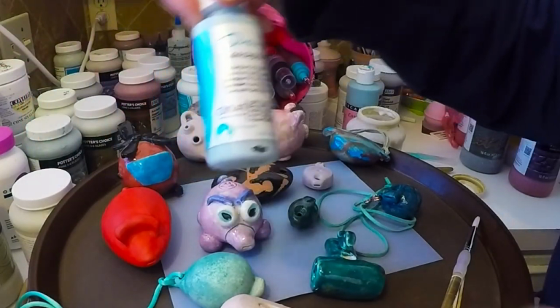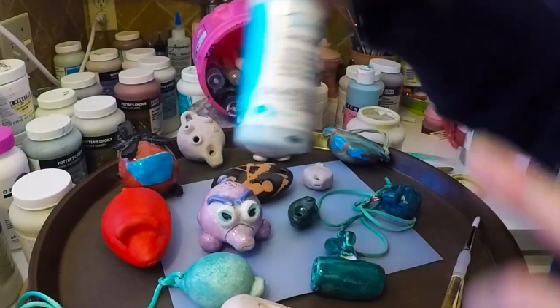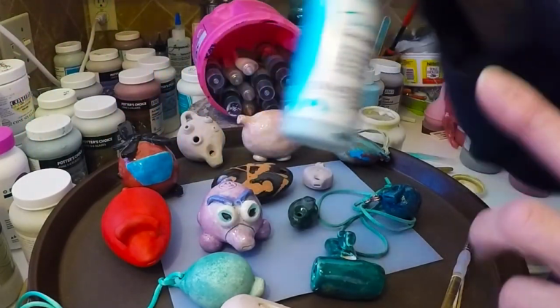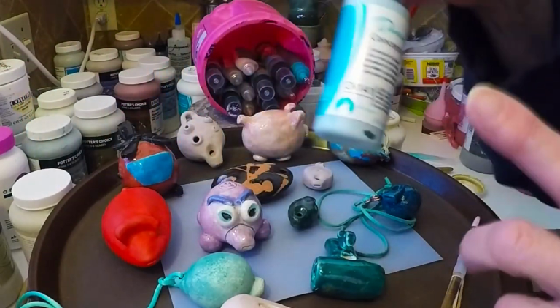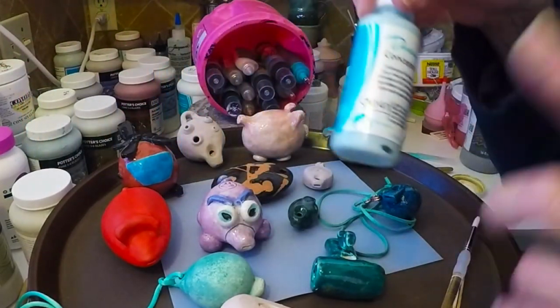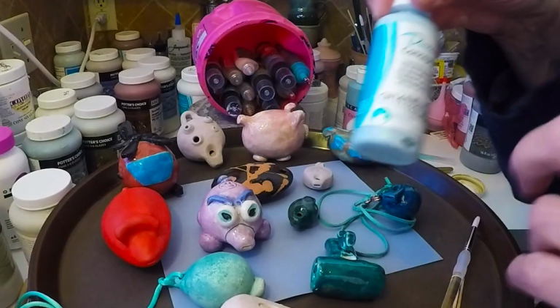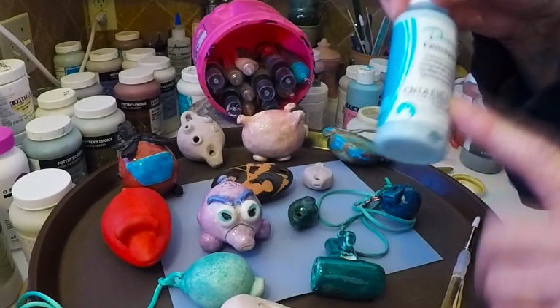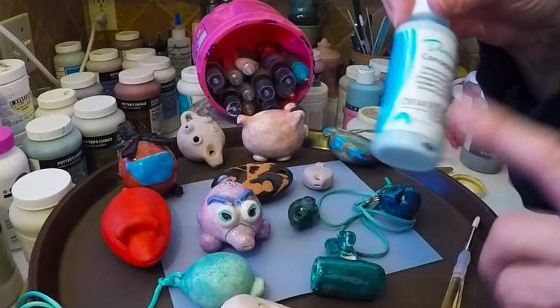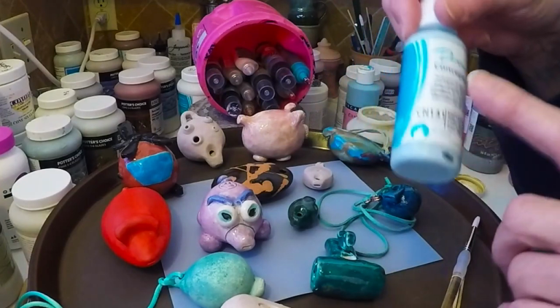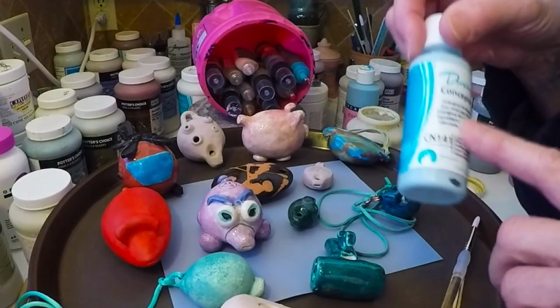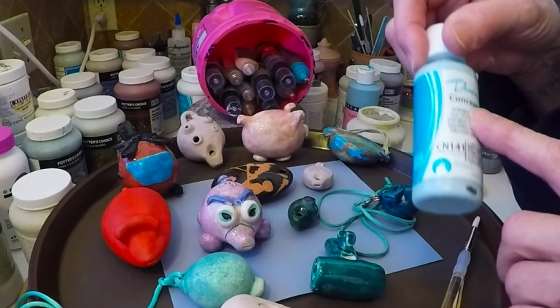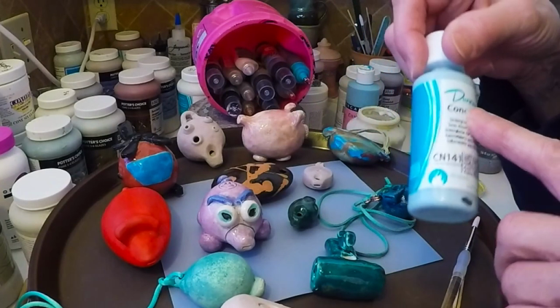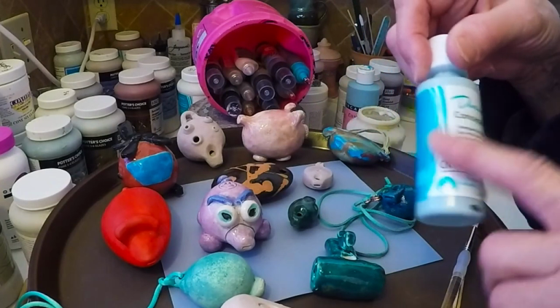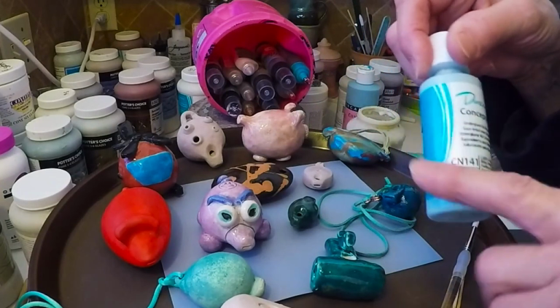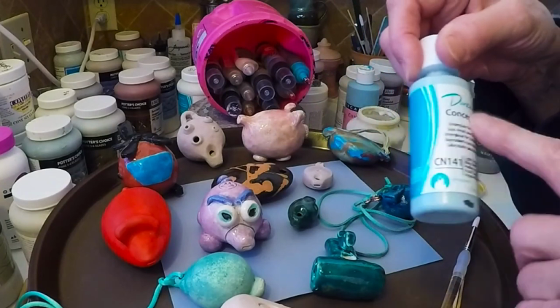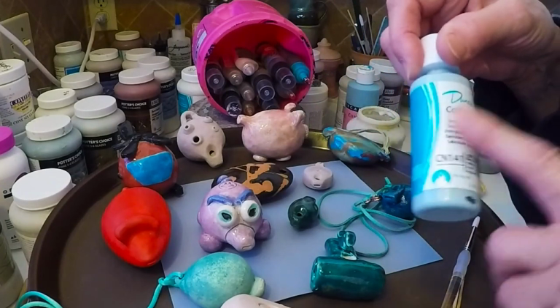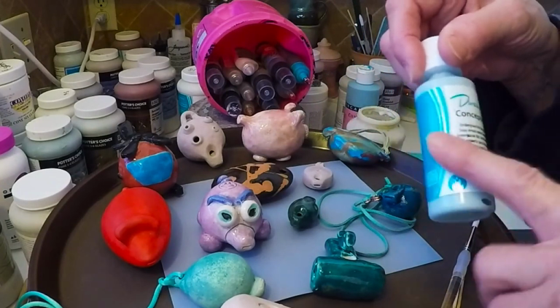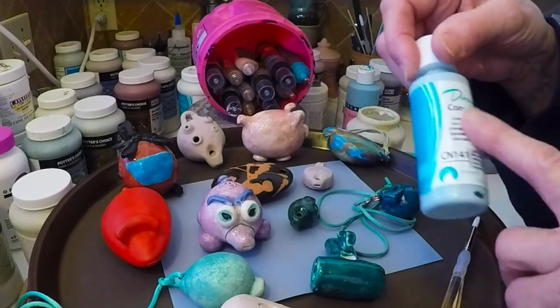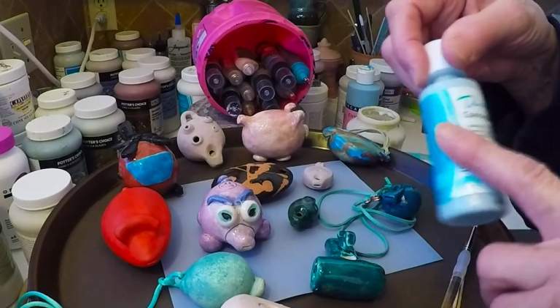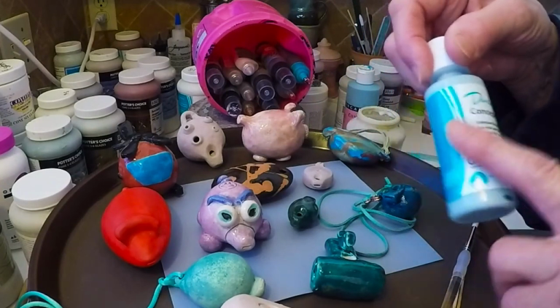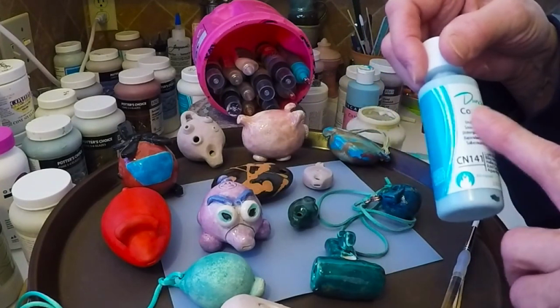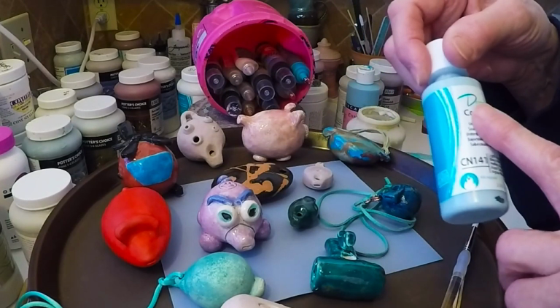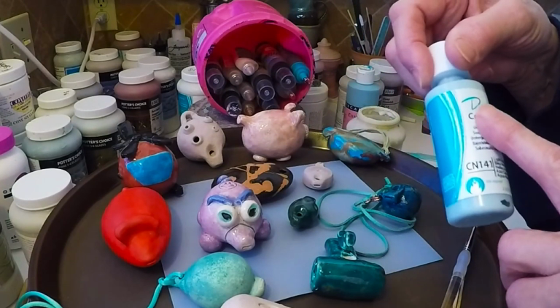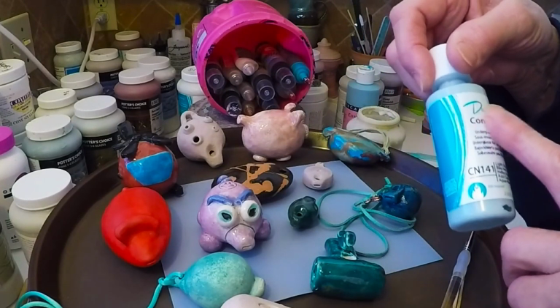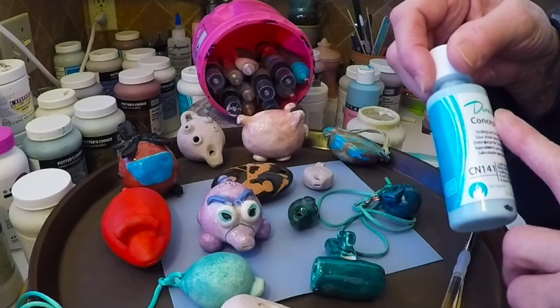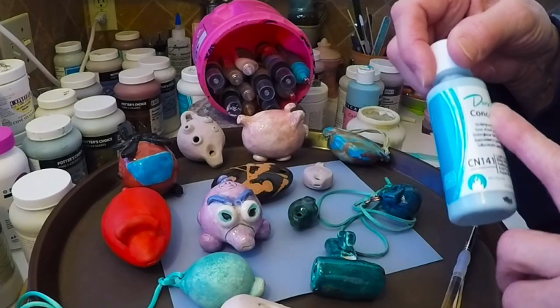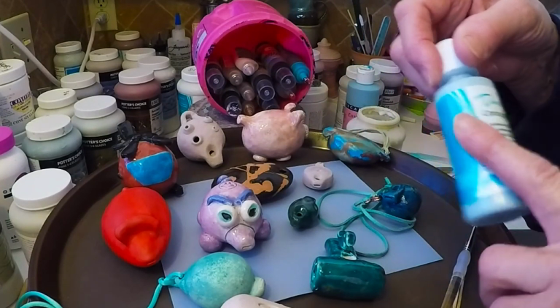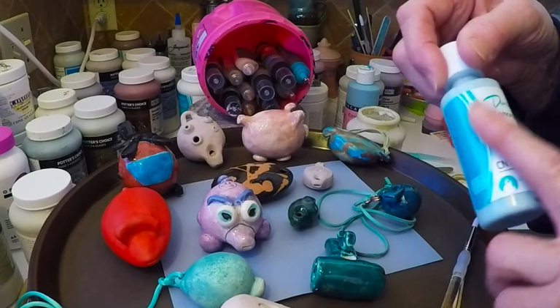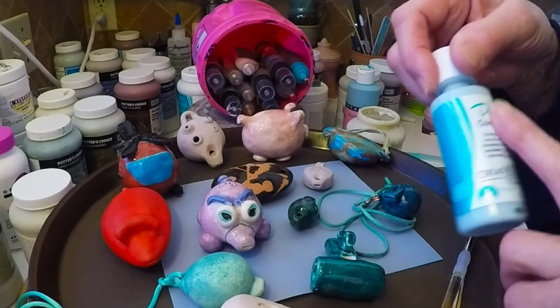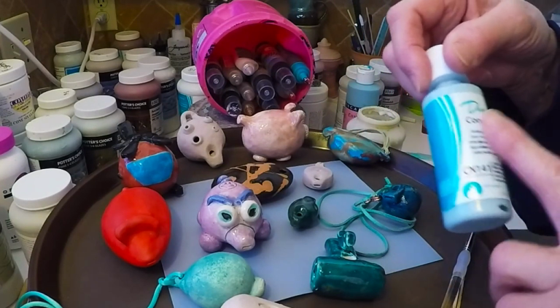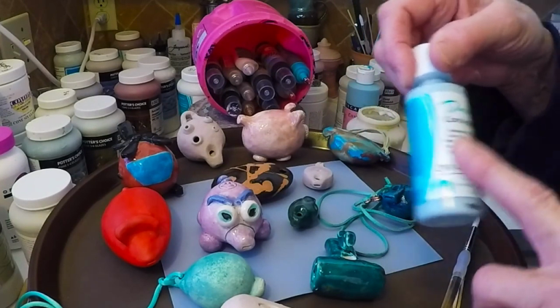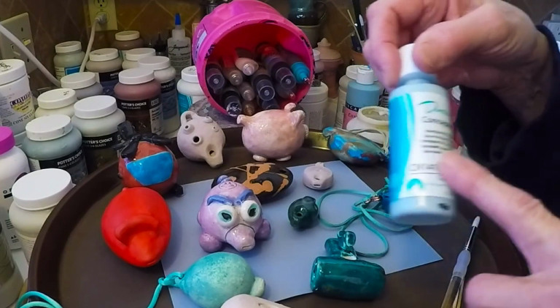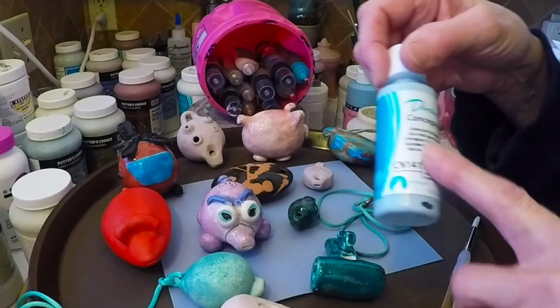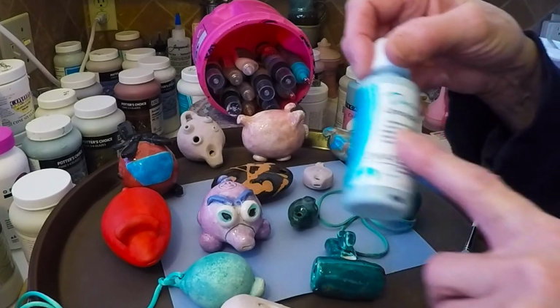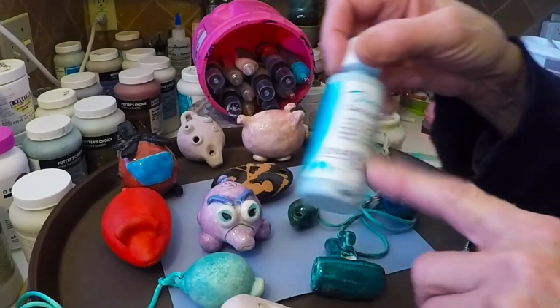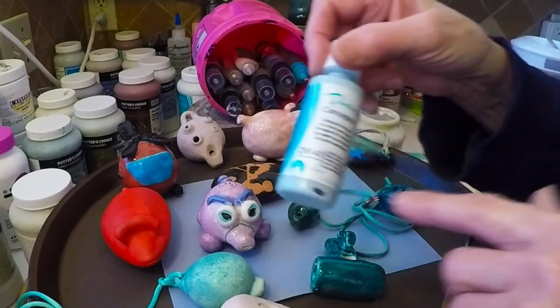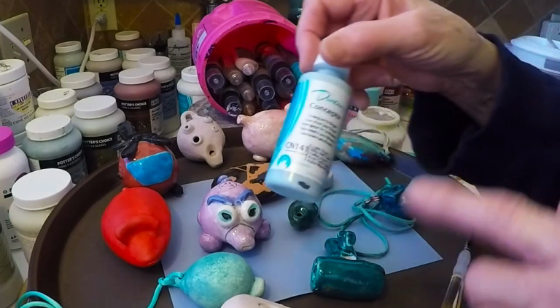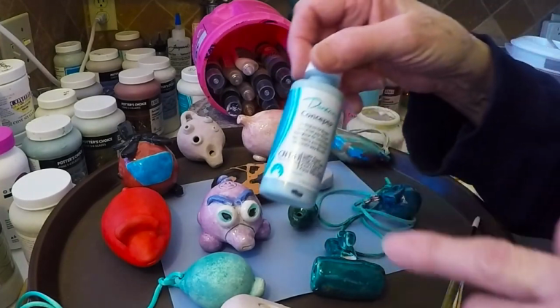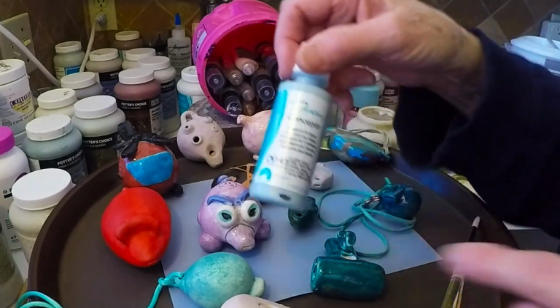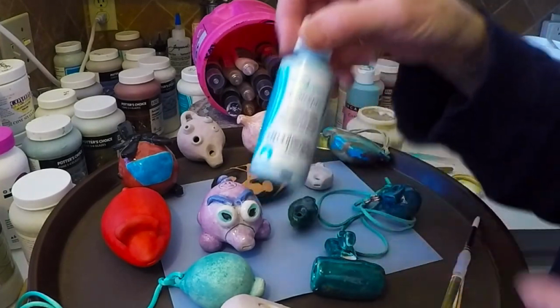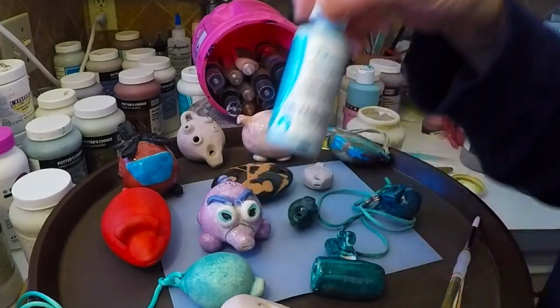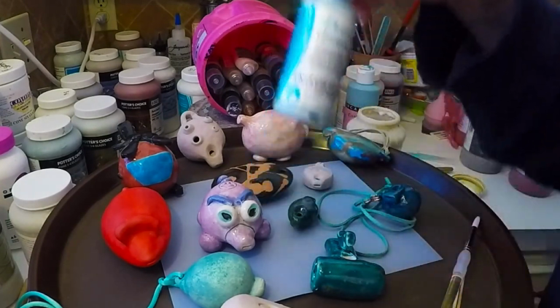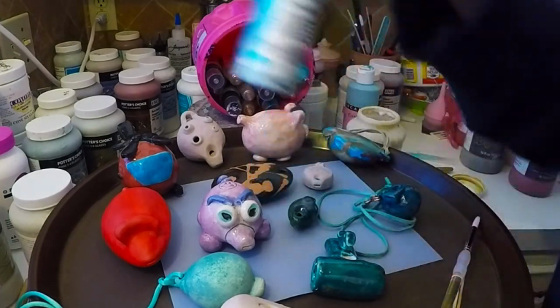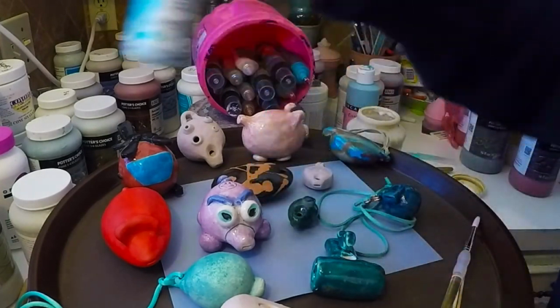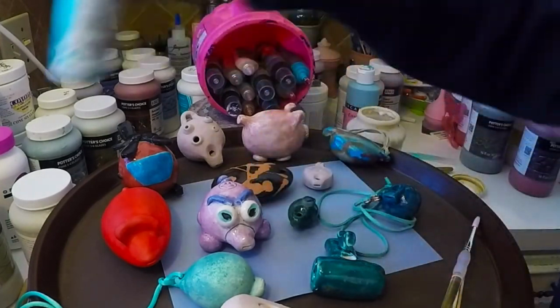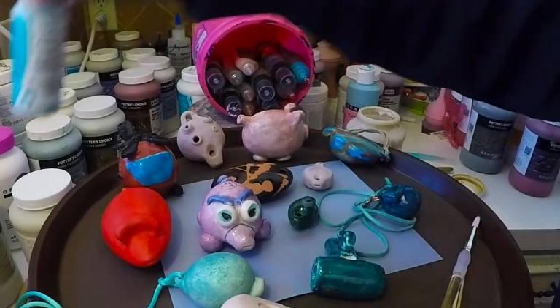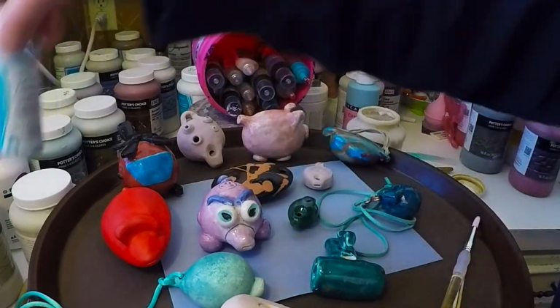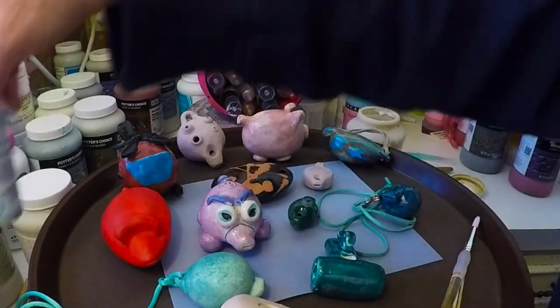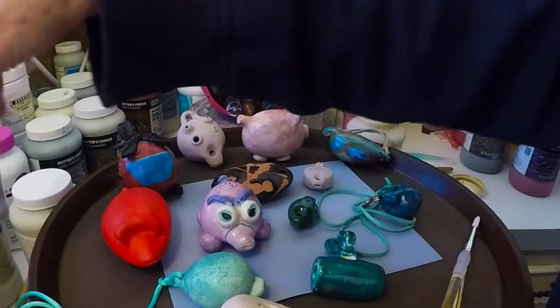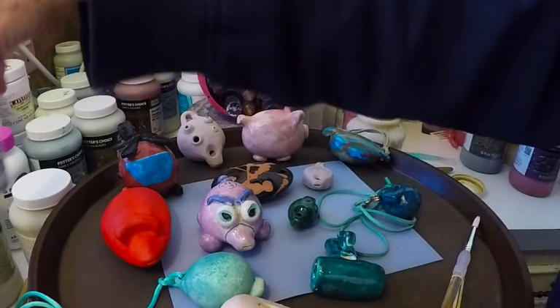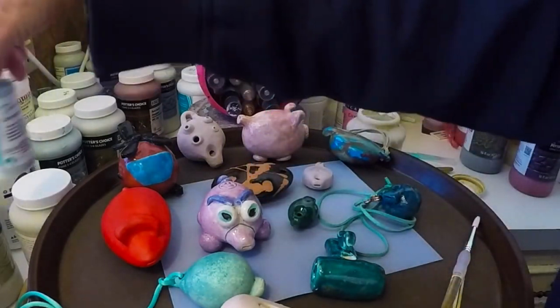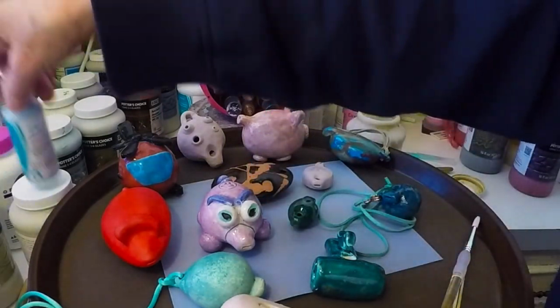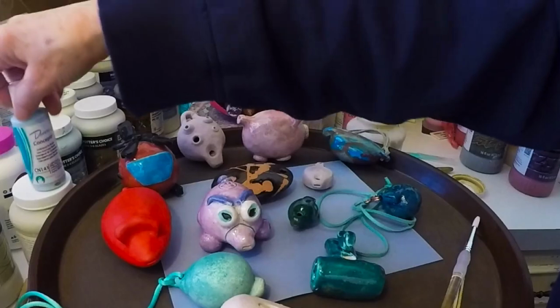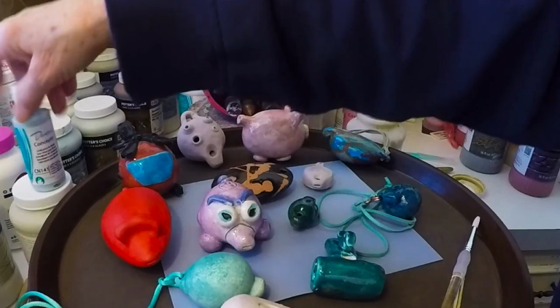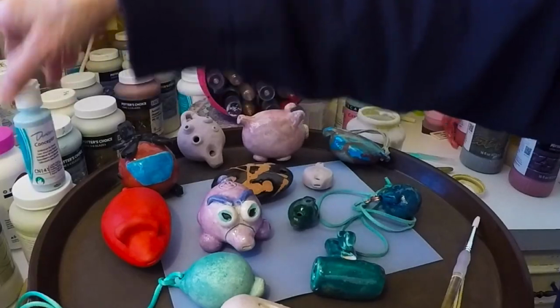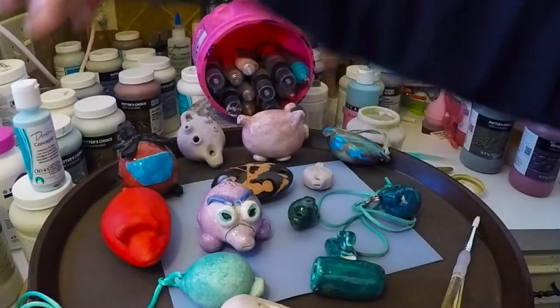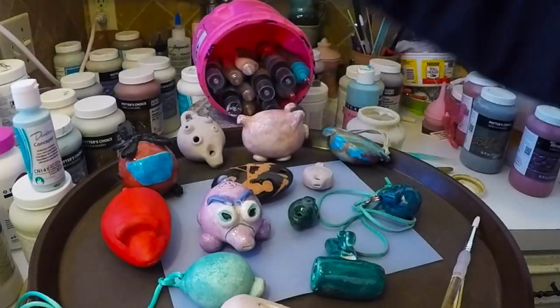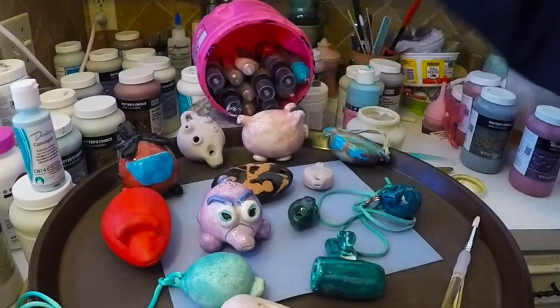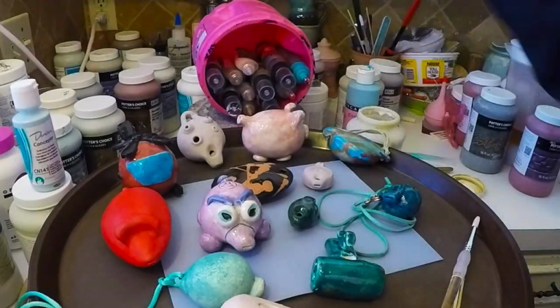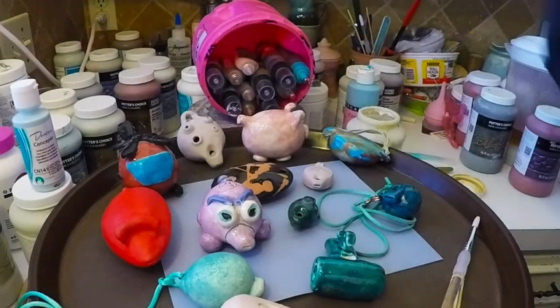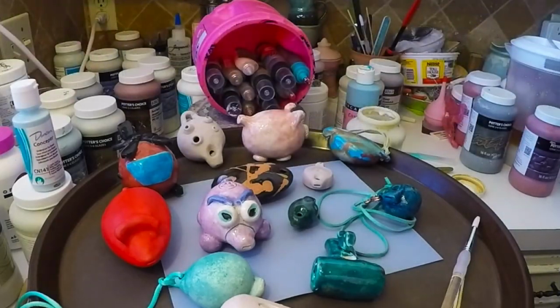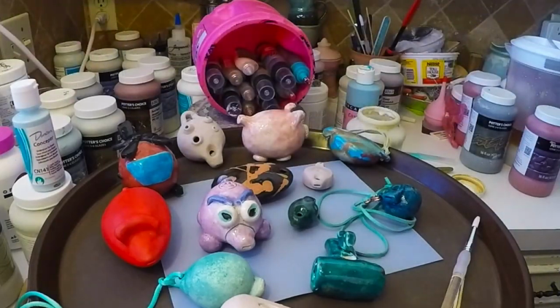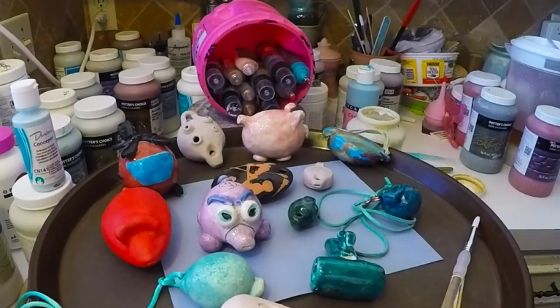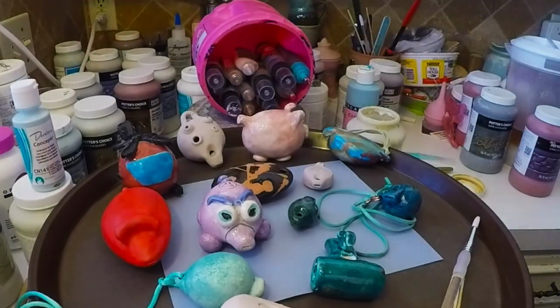You can also mix these colors, but you probably should test in order to see what color you're going to come out with.